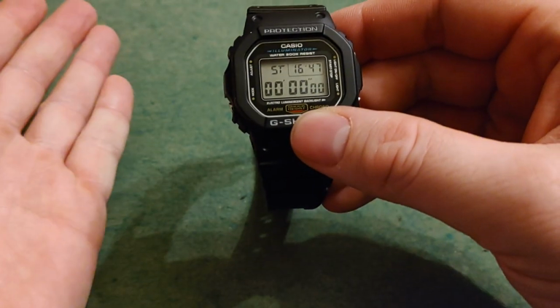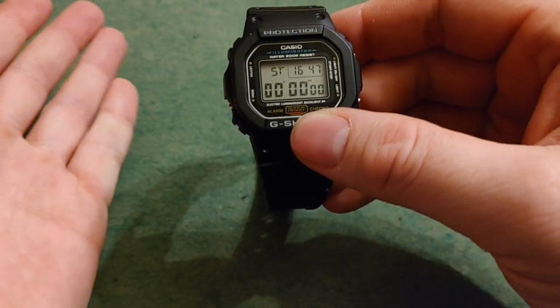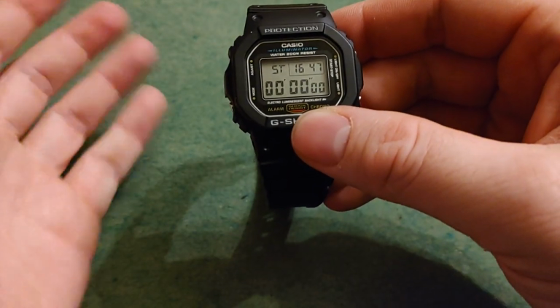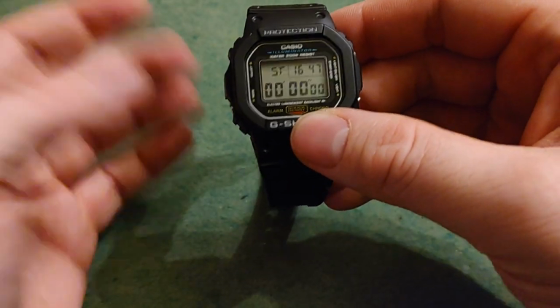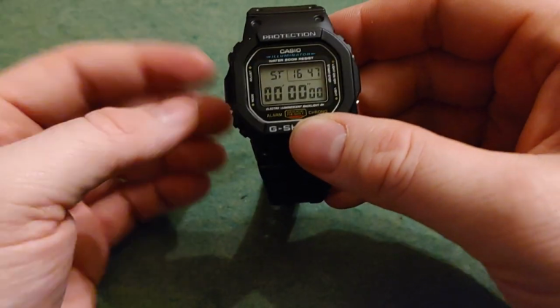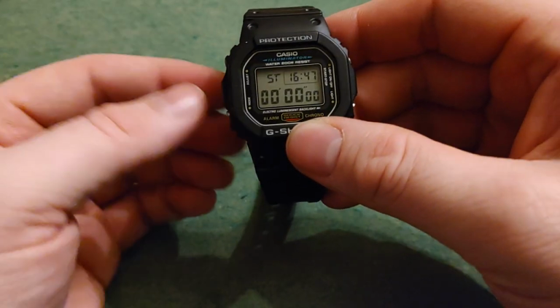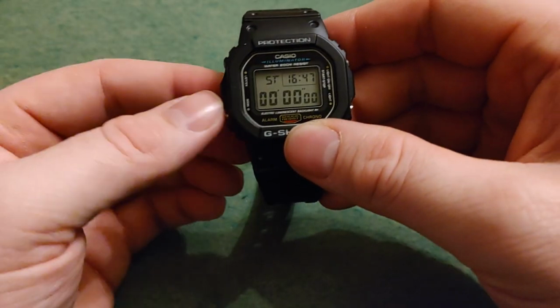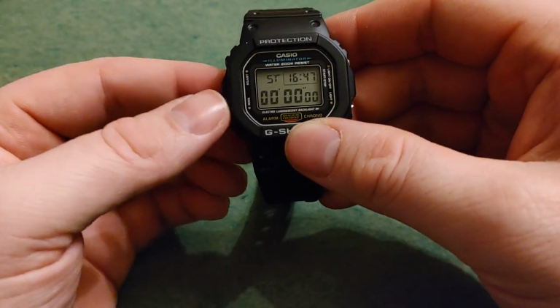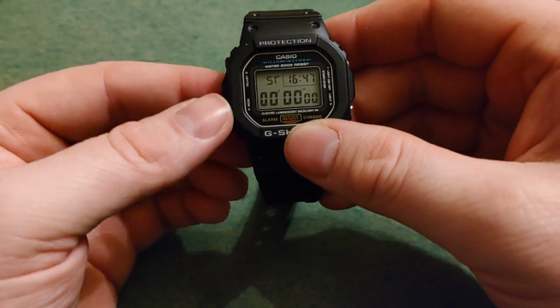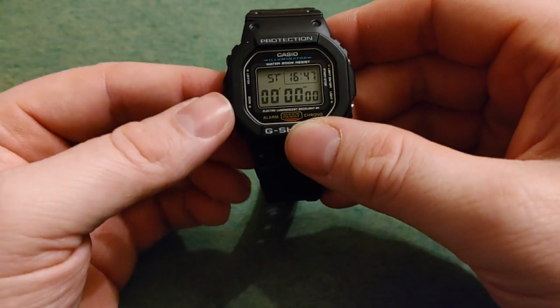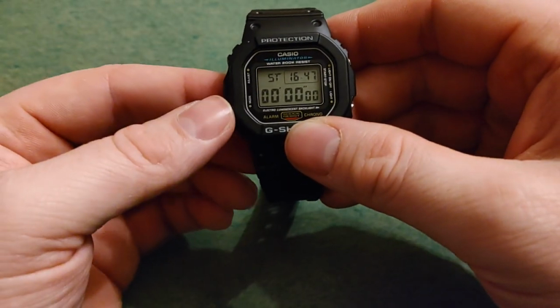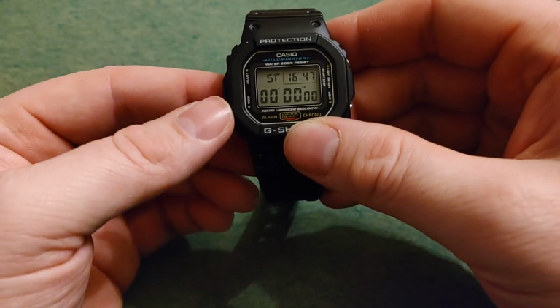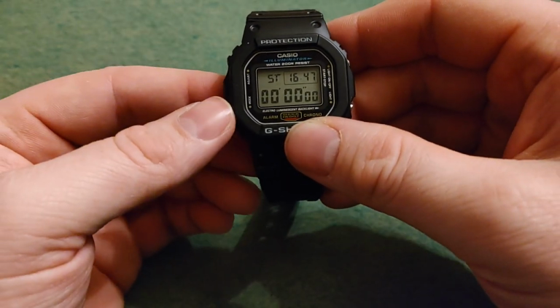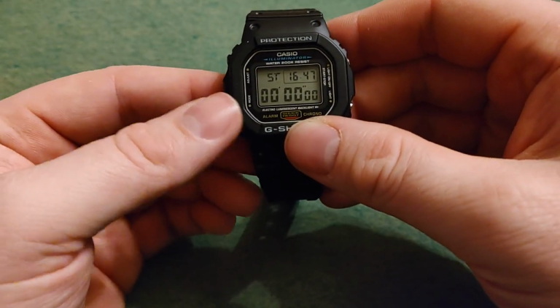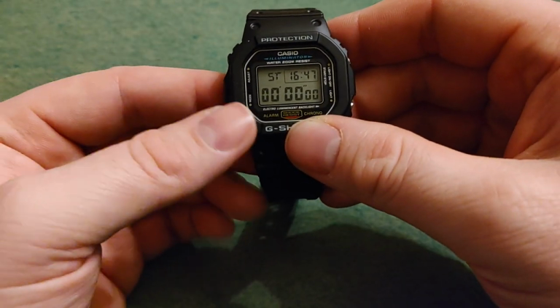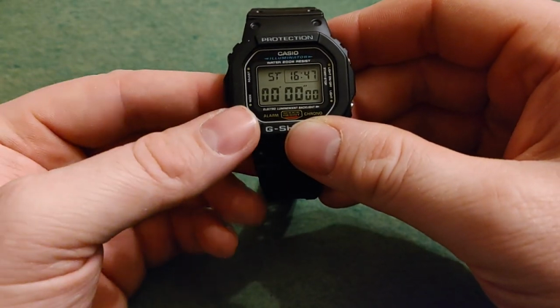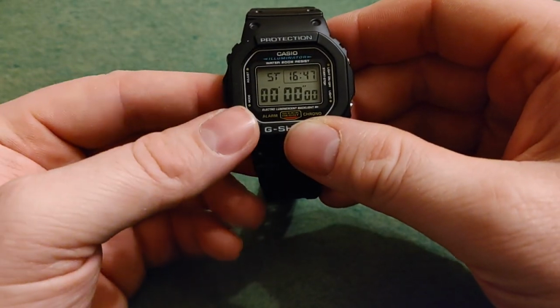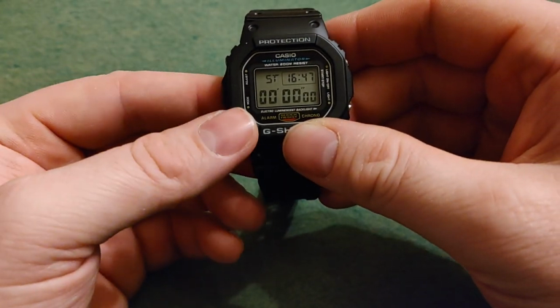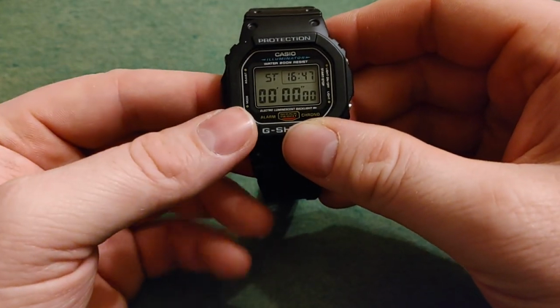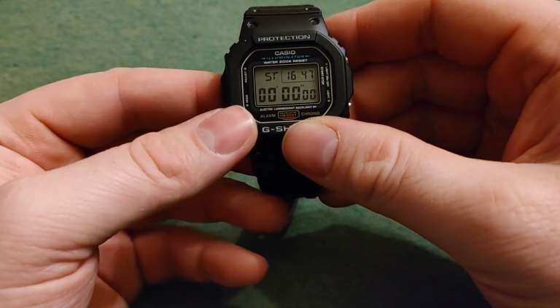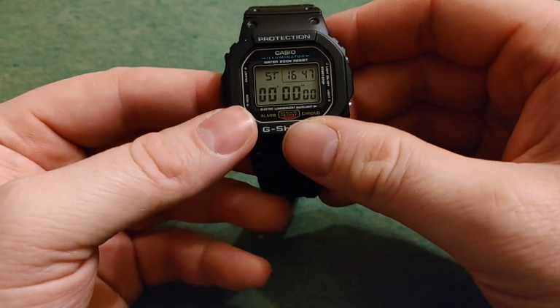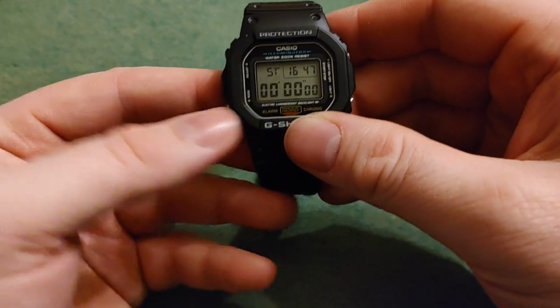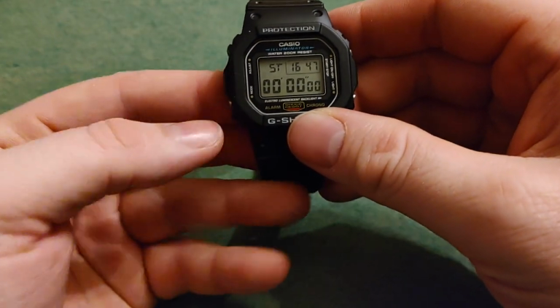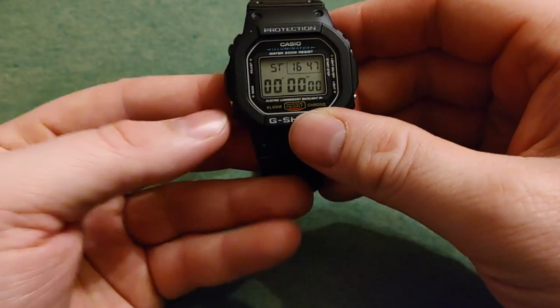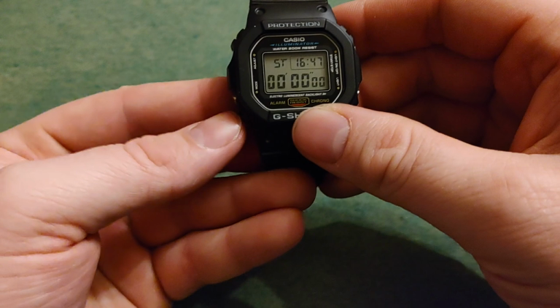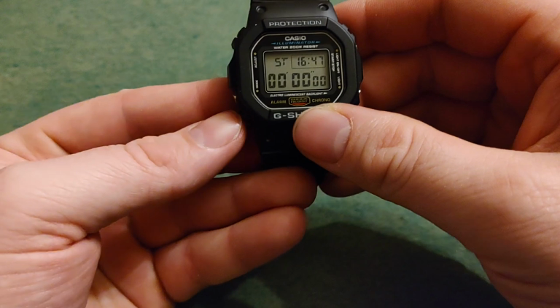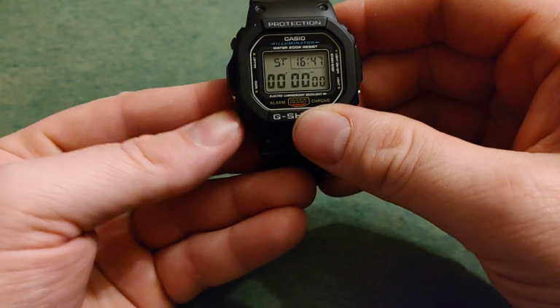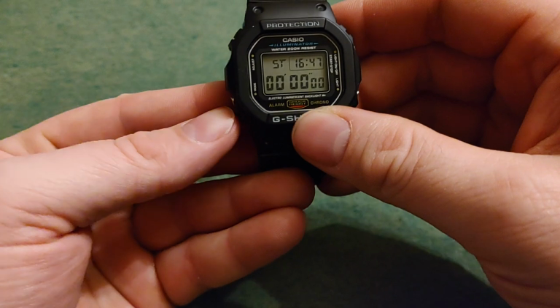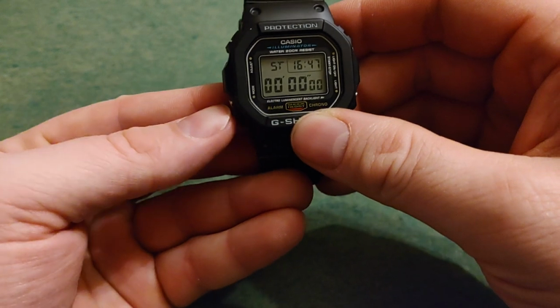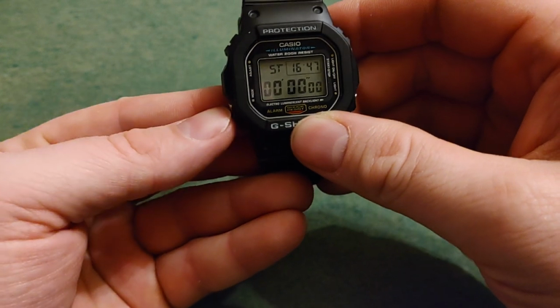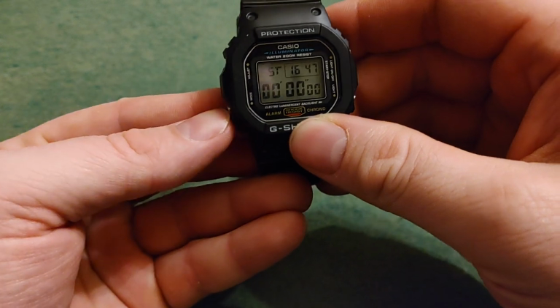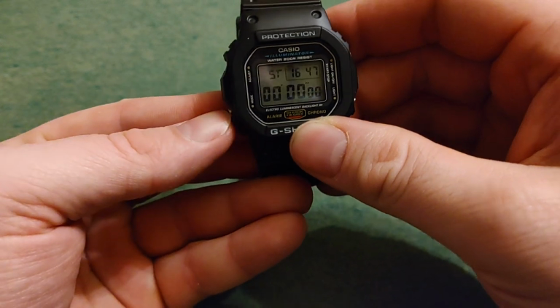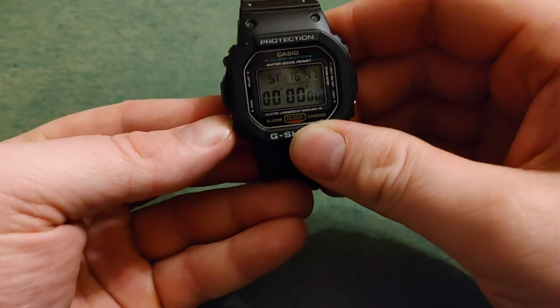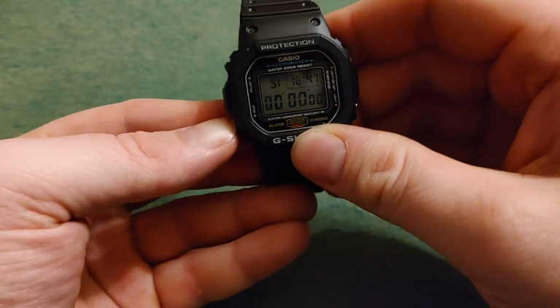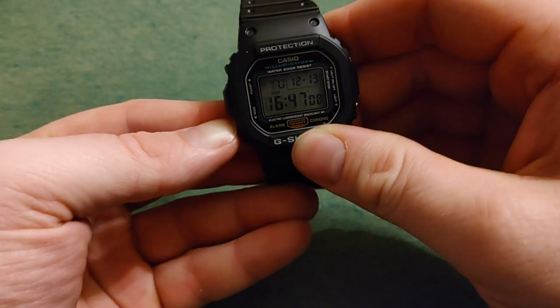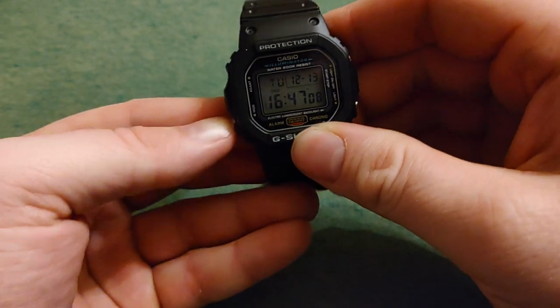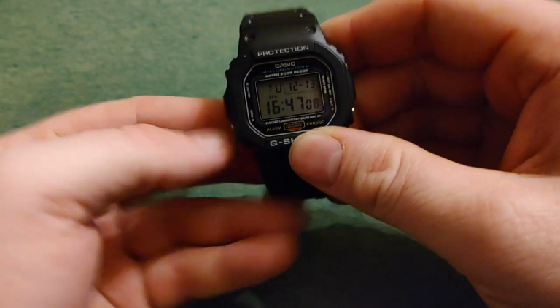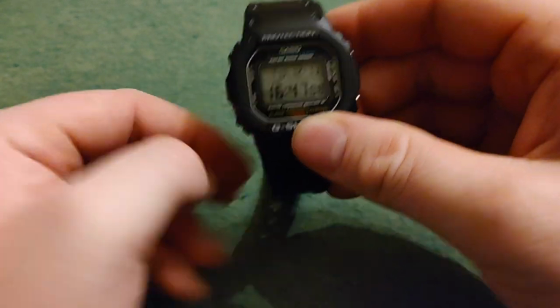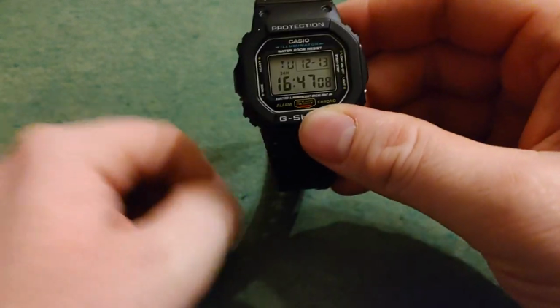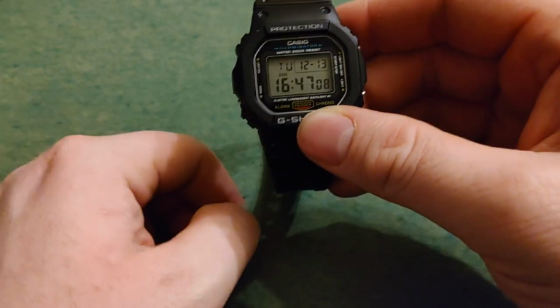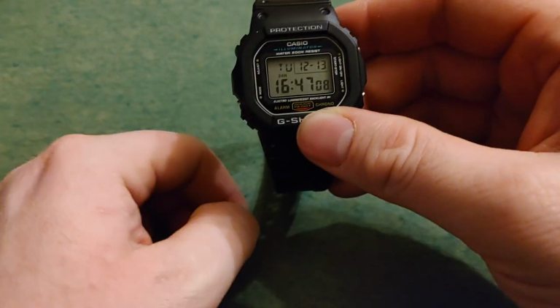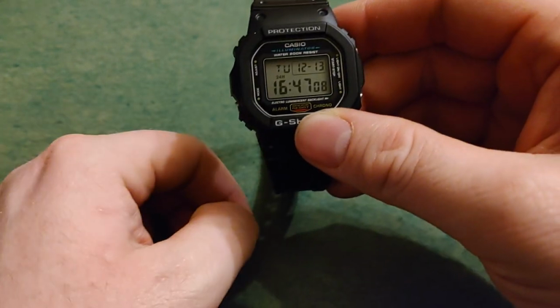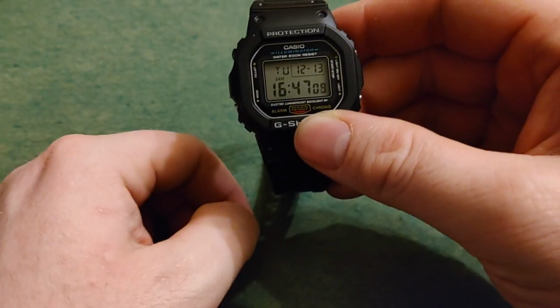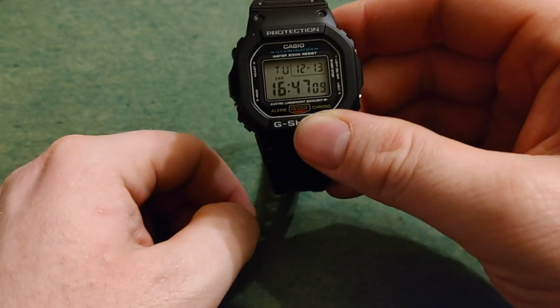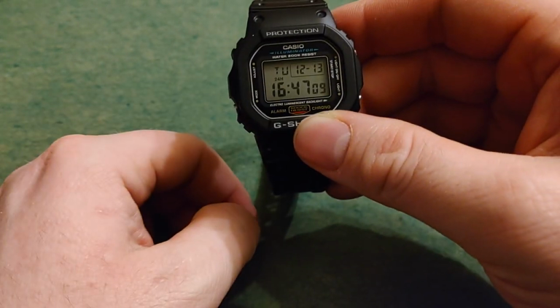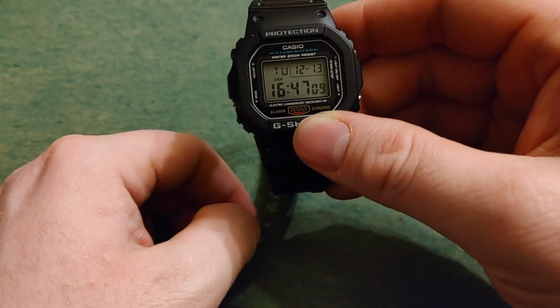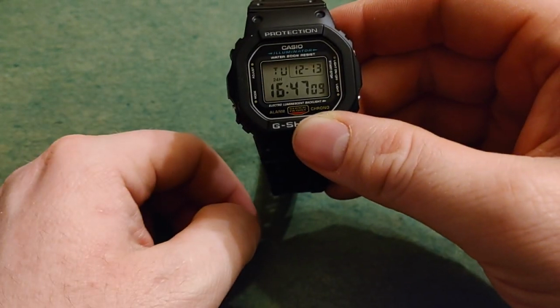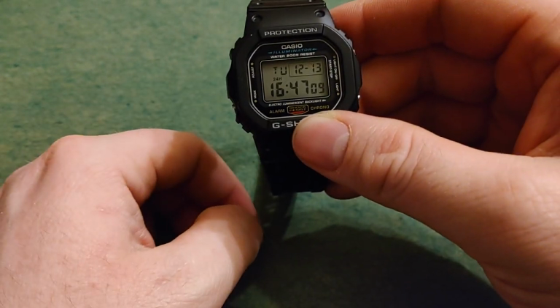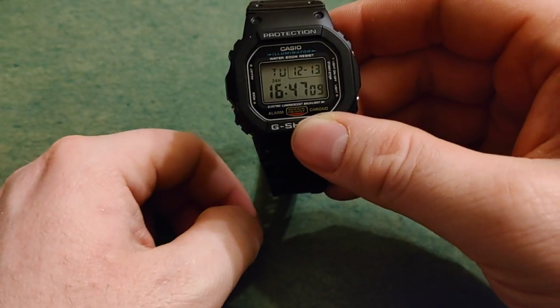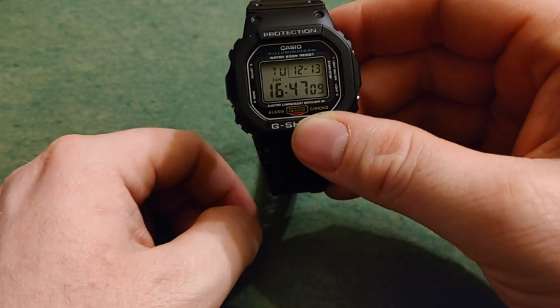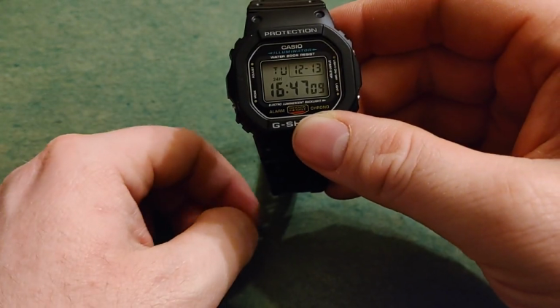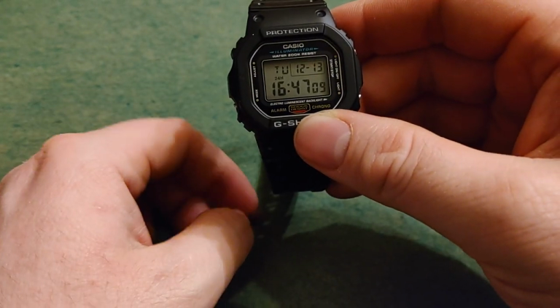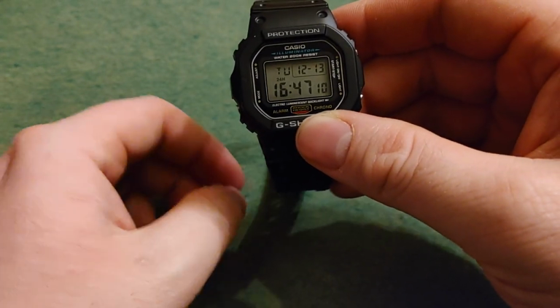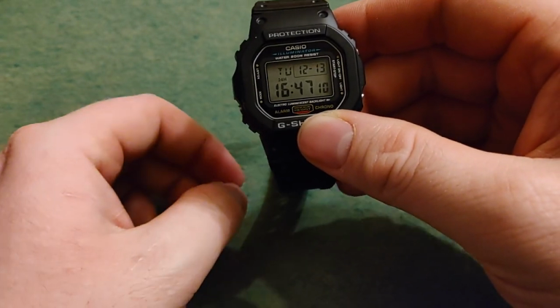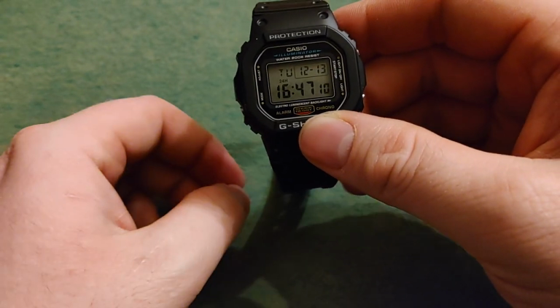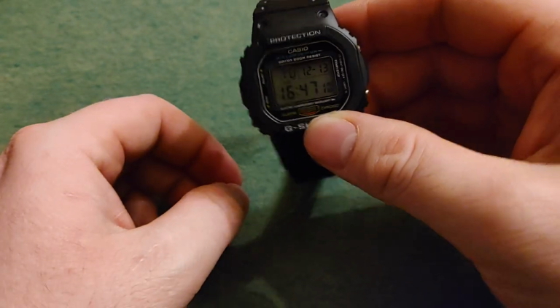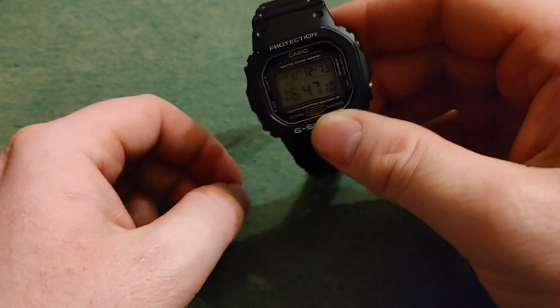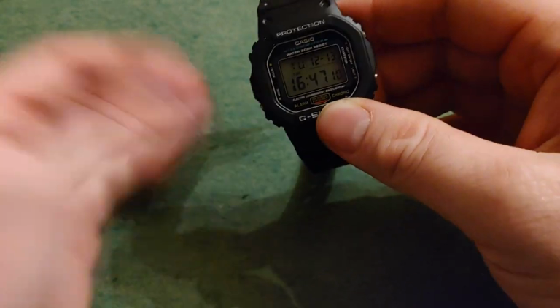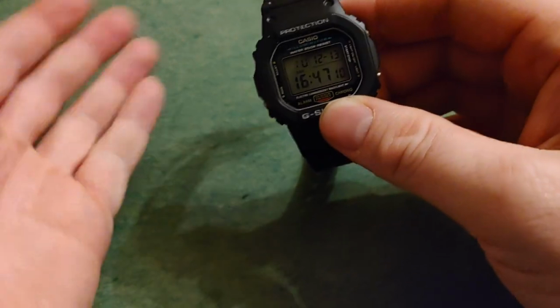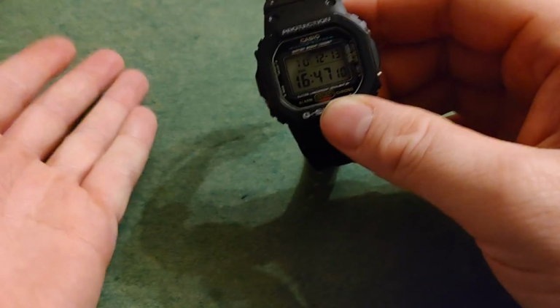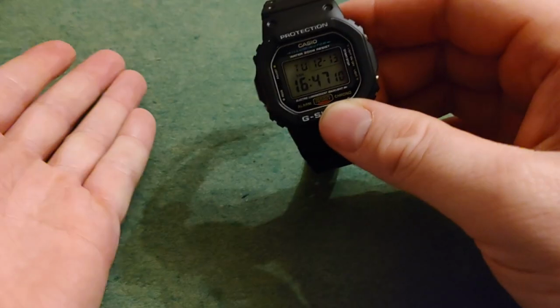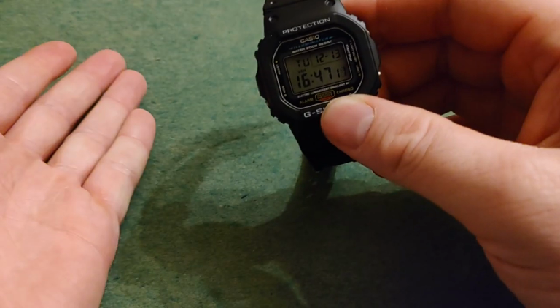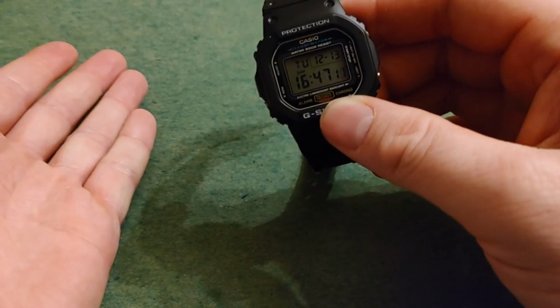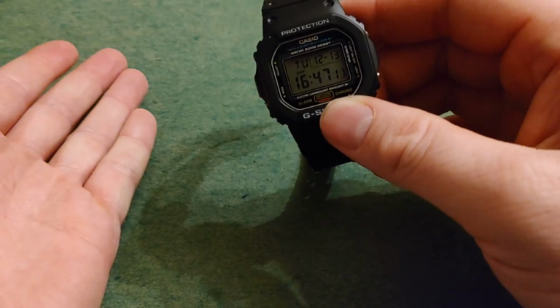That's all there is to it. That's how you use the stopwatch. You can just push here to get back to time.